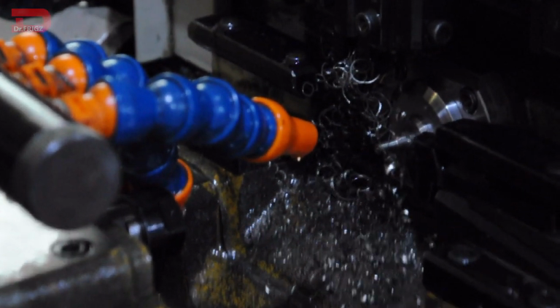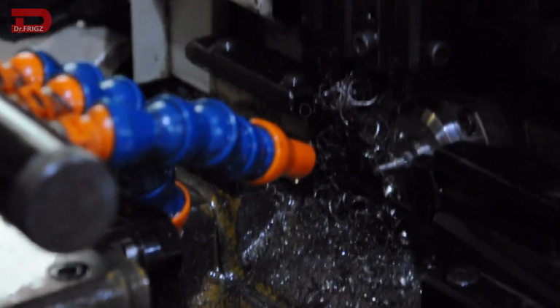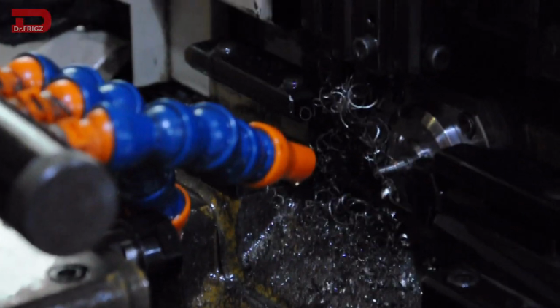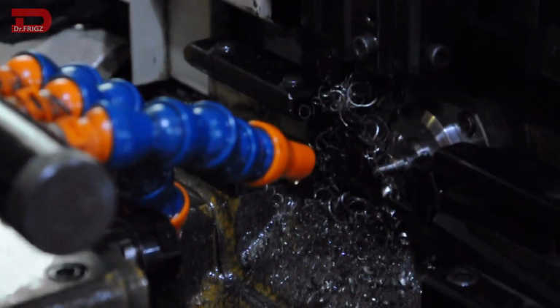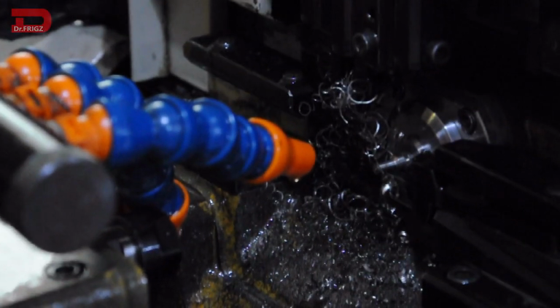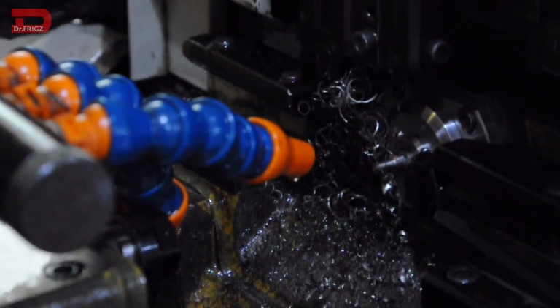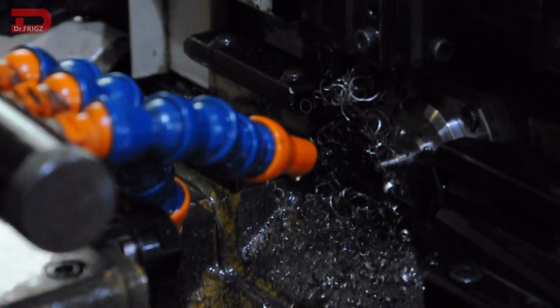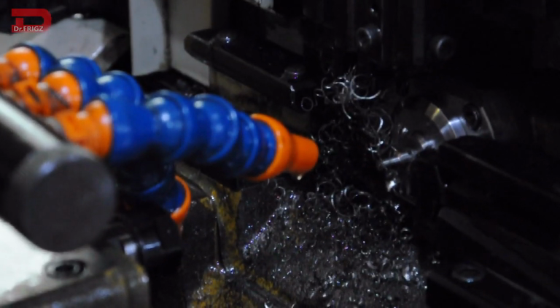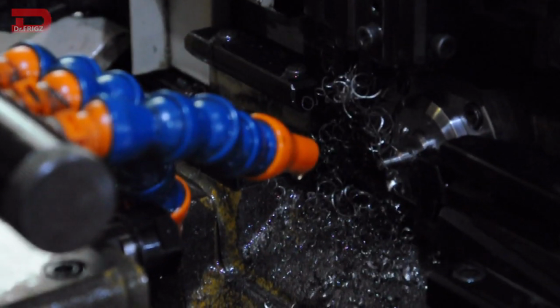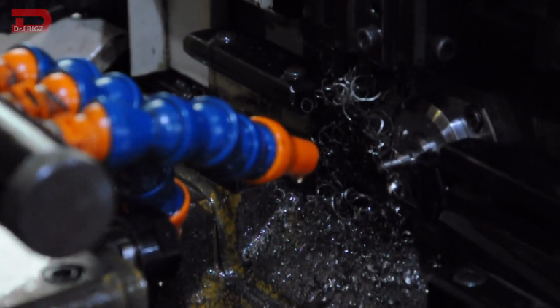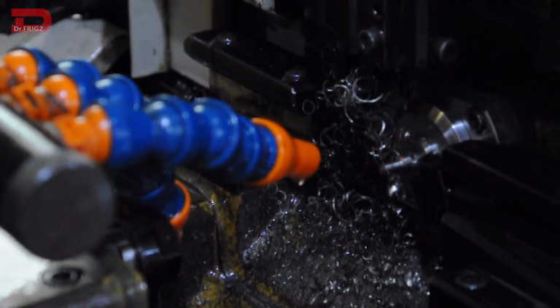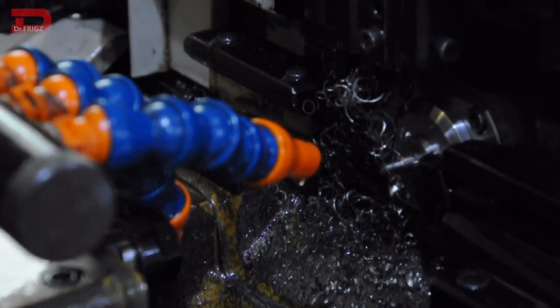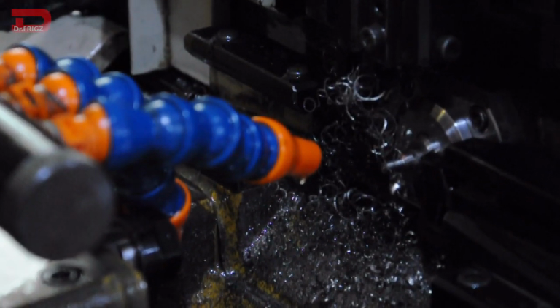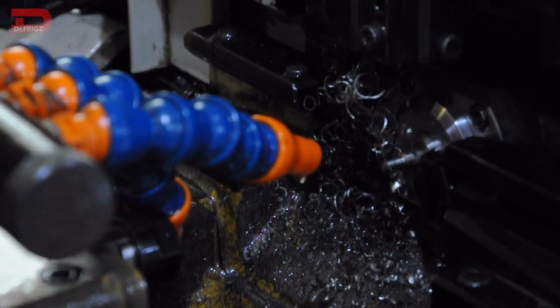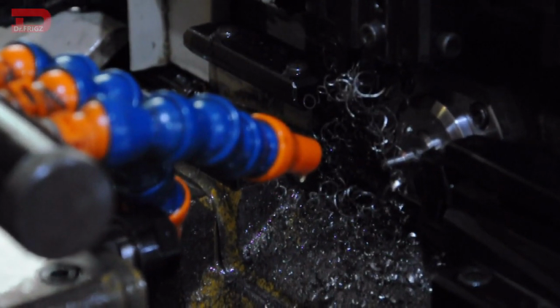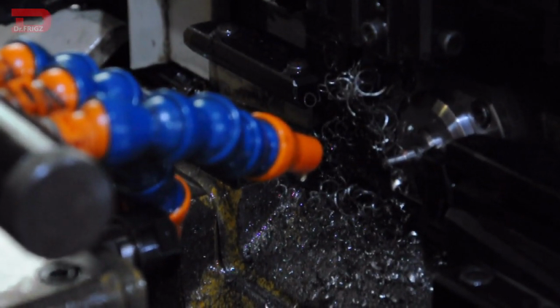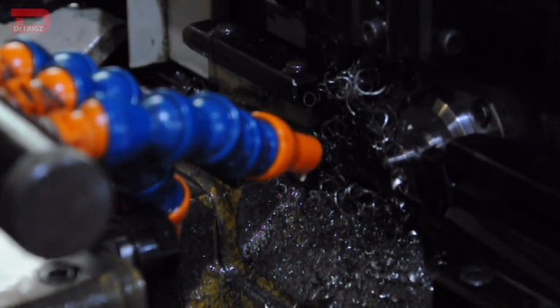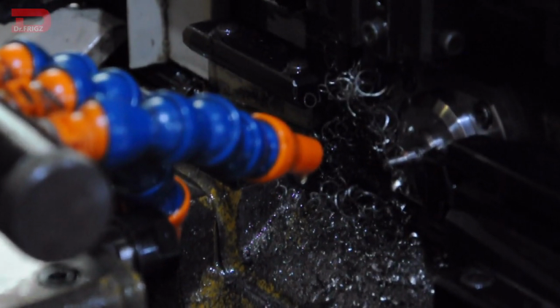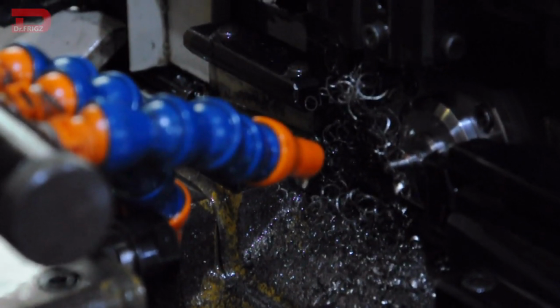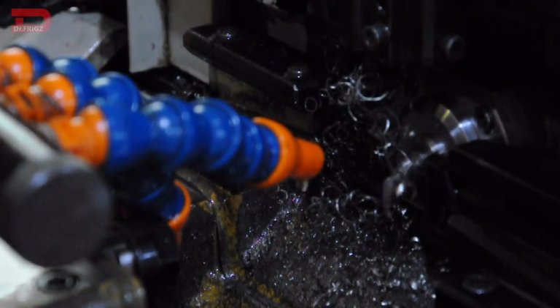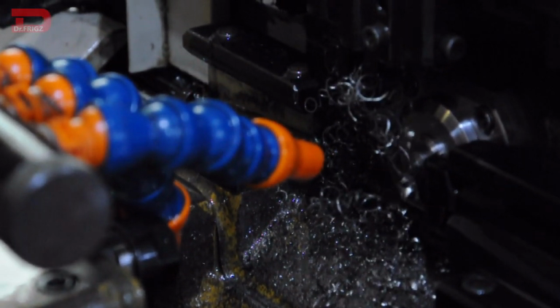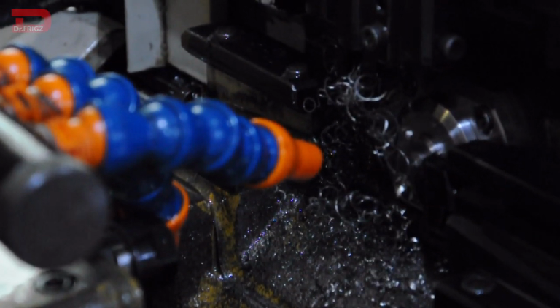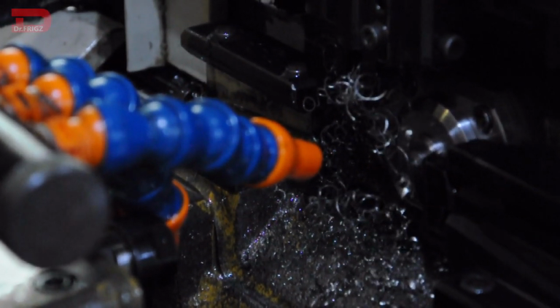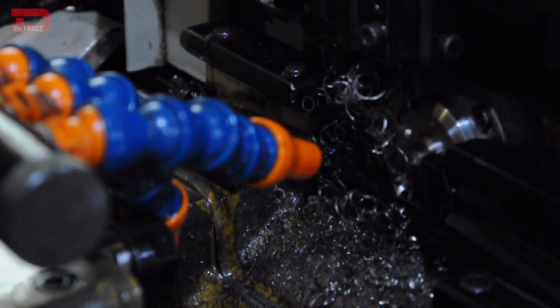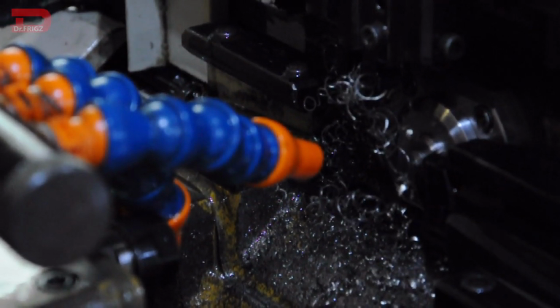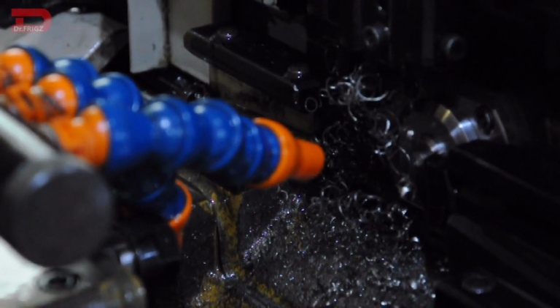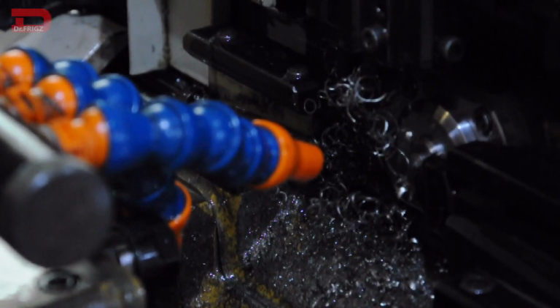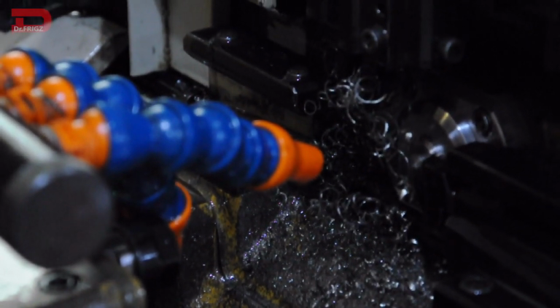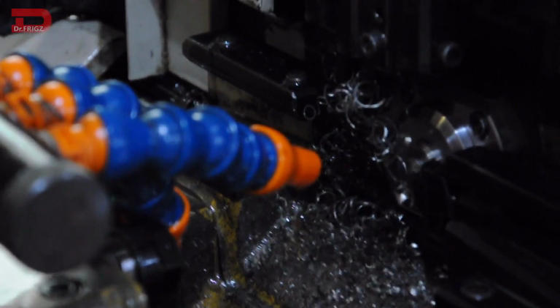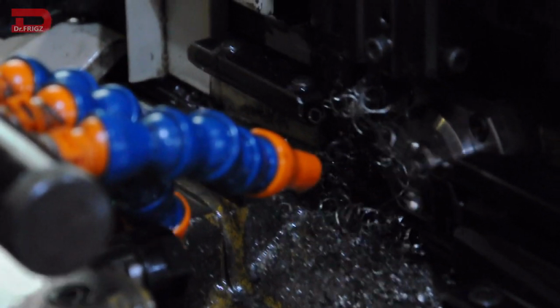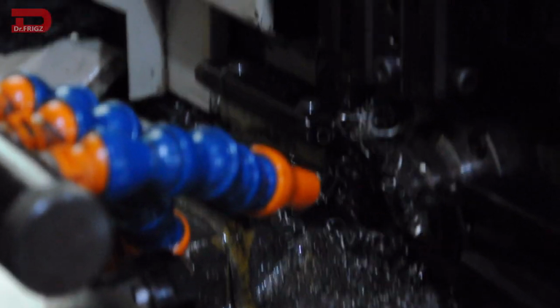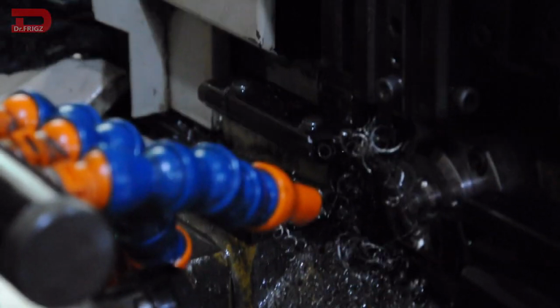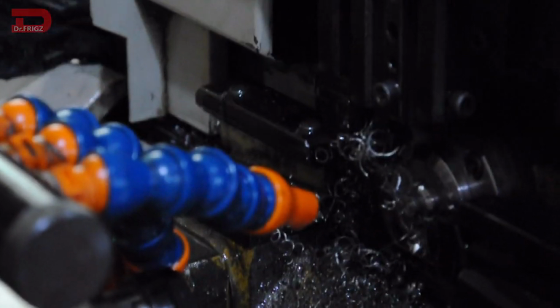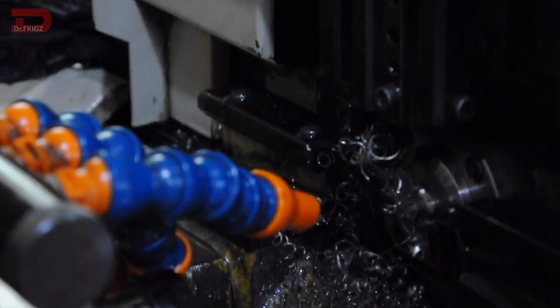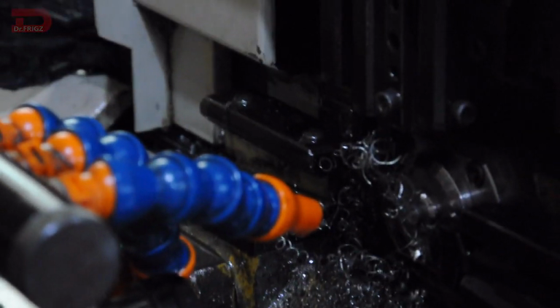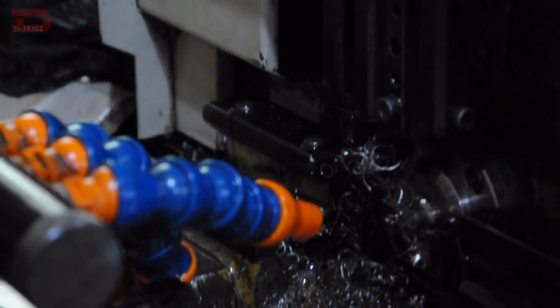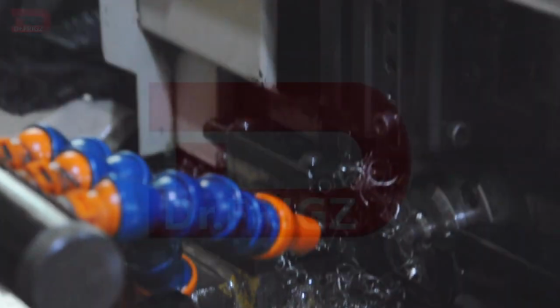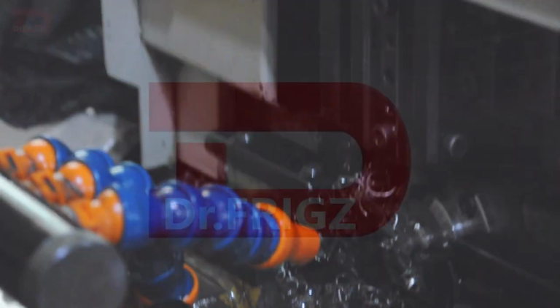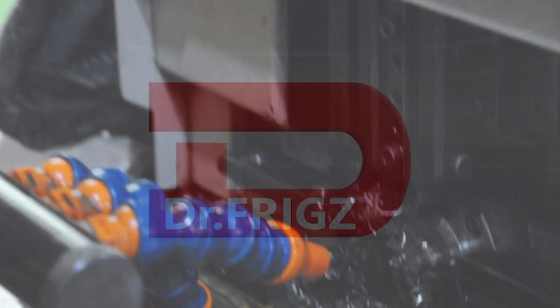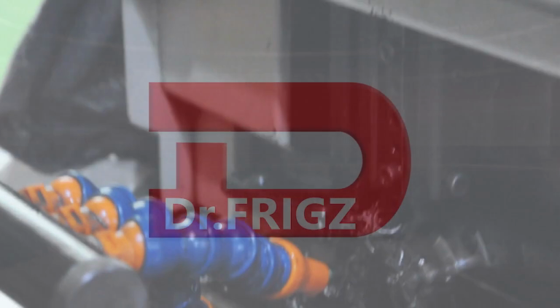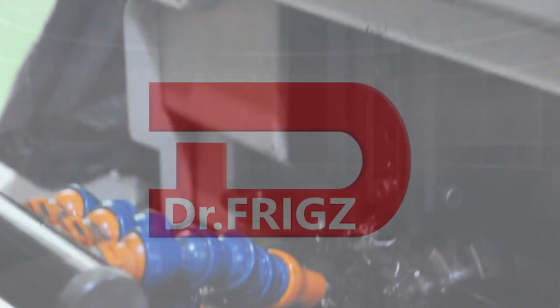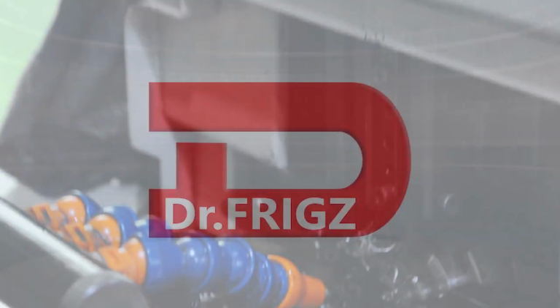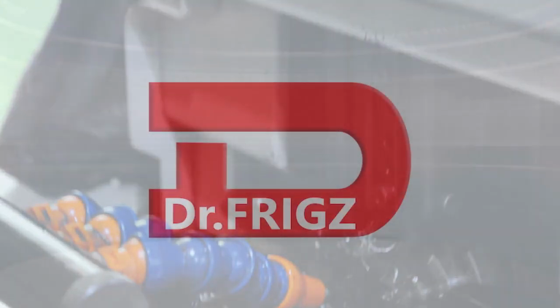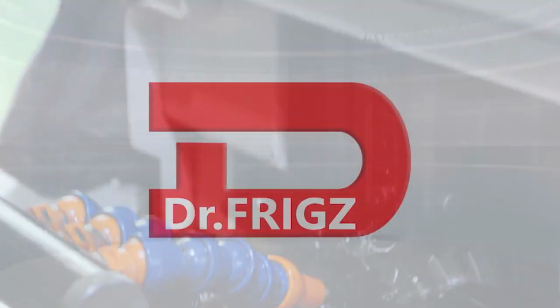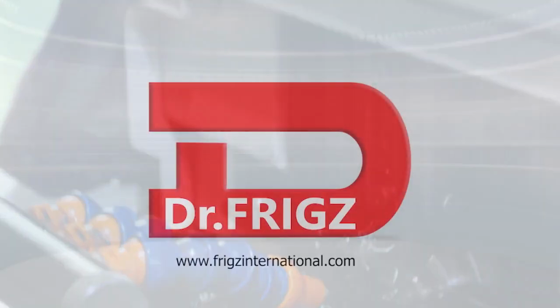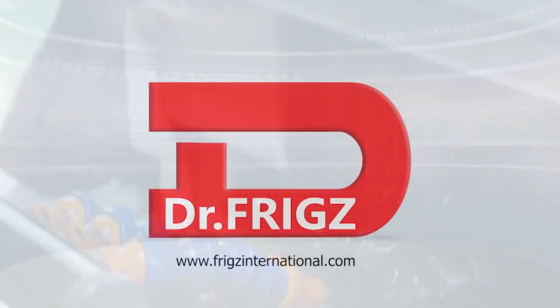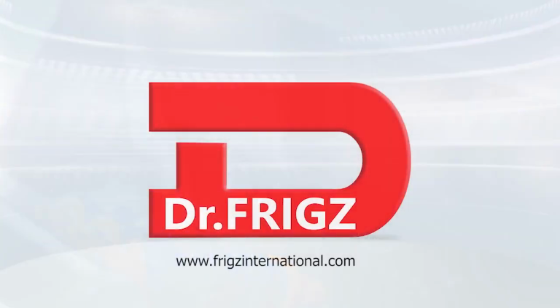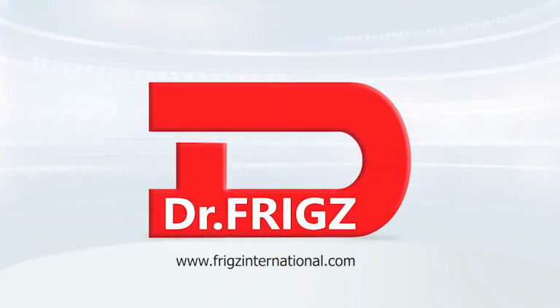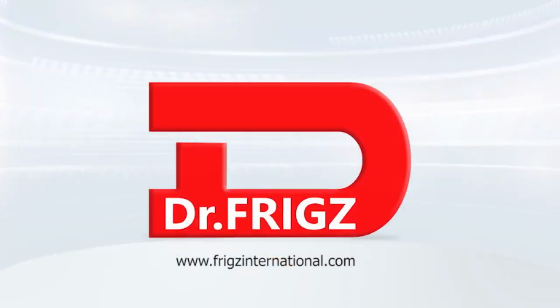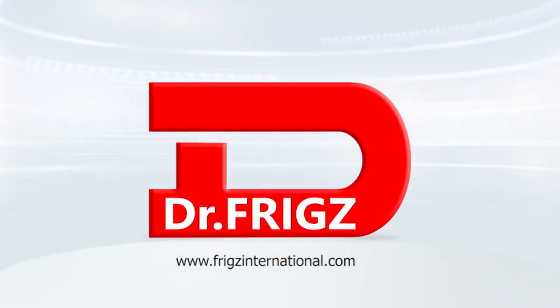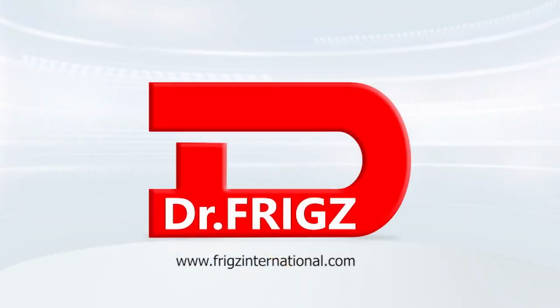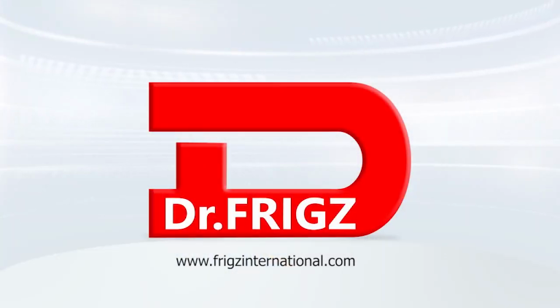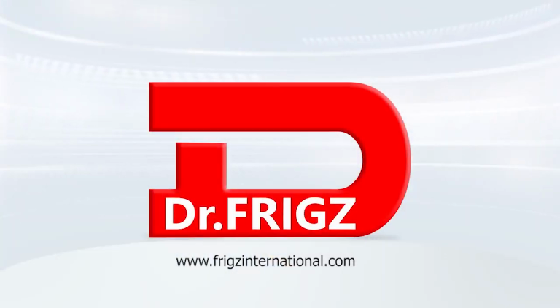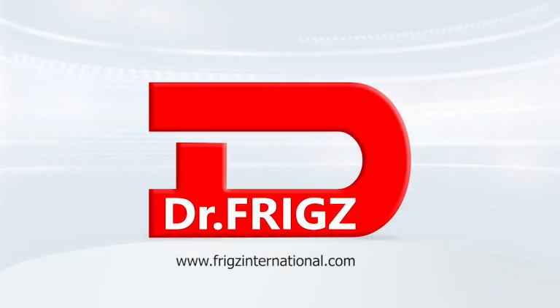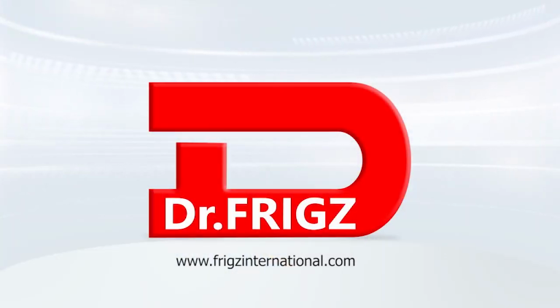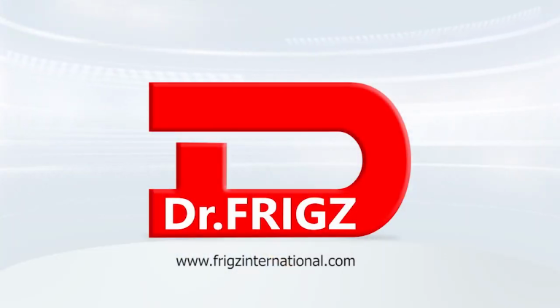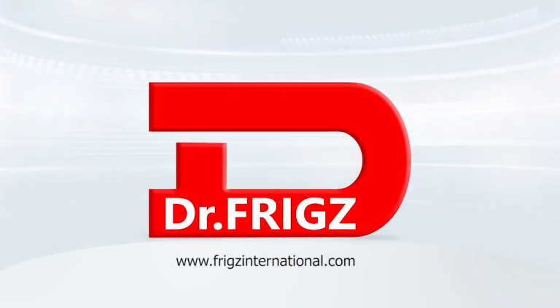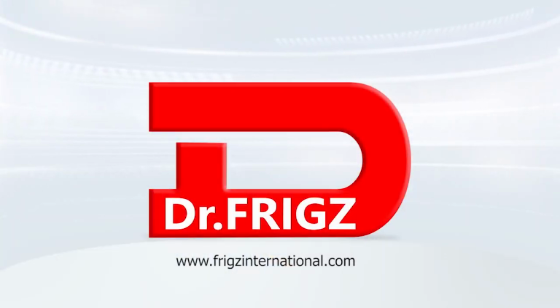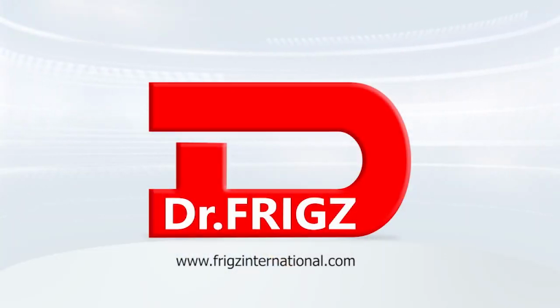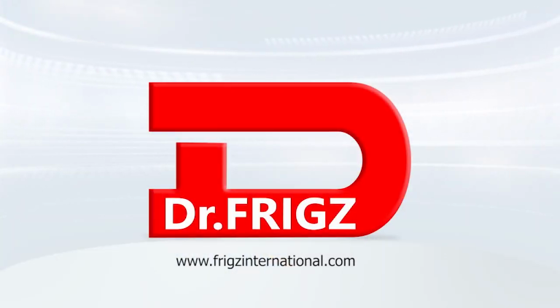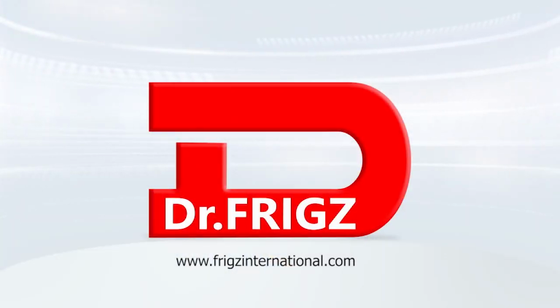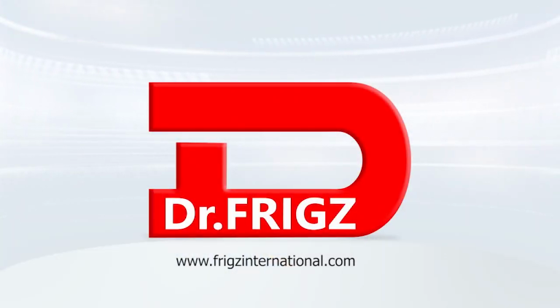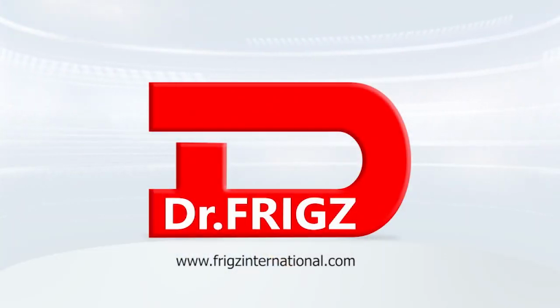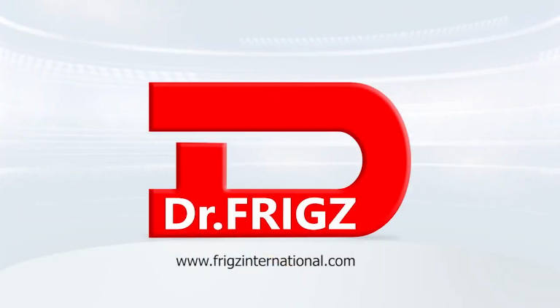To learn more about Dr. Friggs, do check out the other videos on our YouTube channel. We'll see you next time.